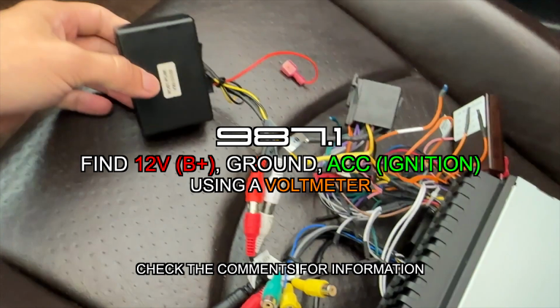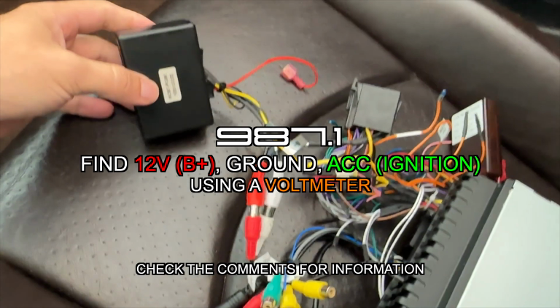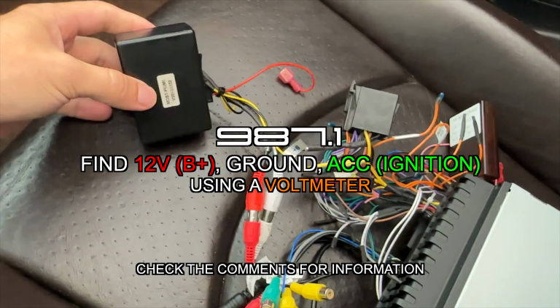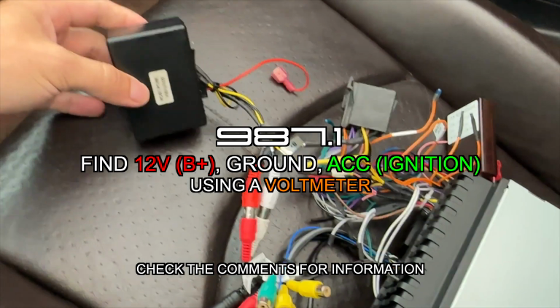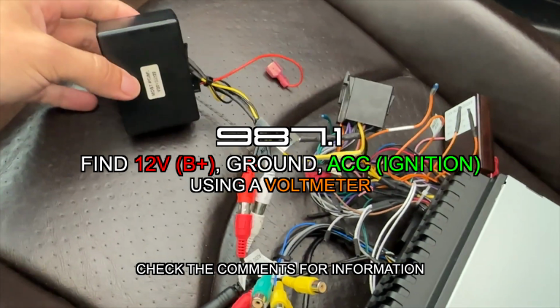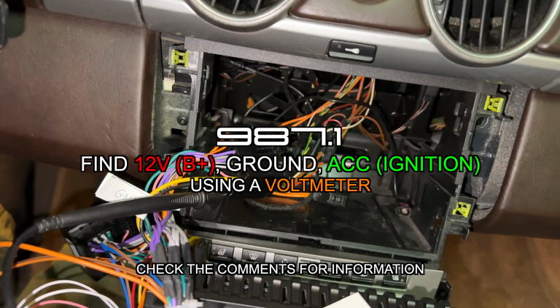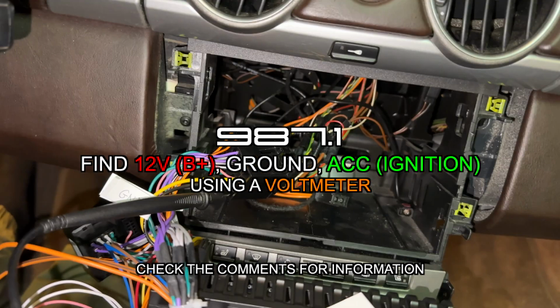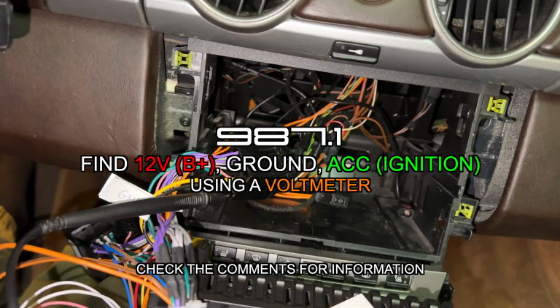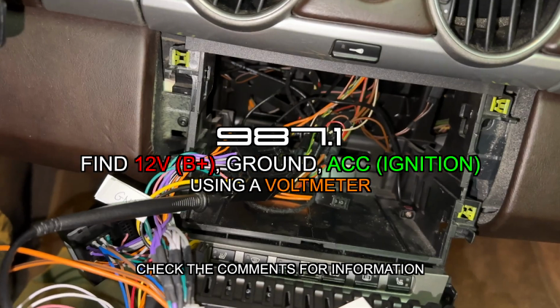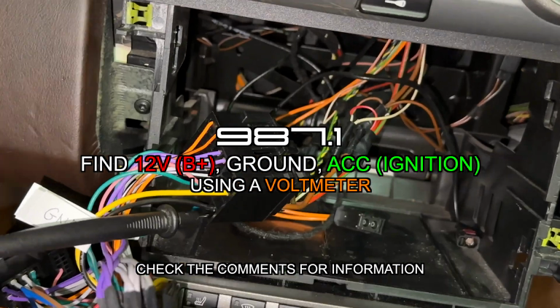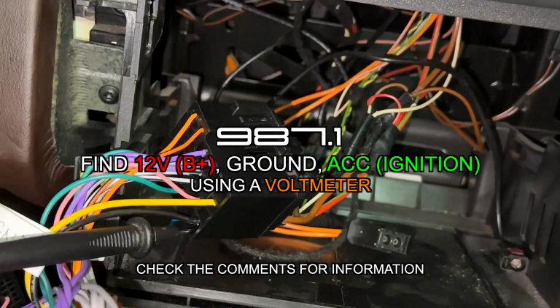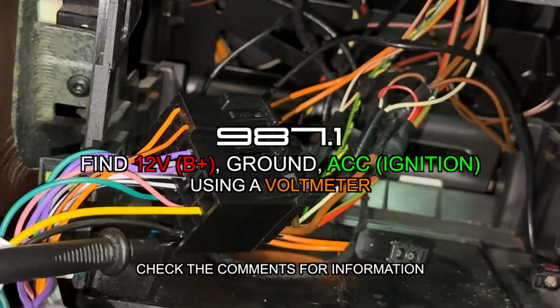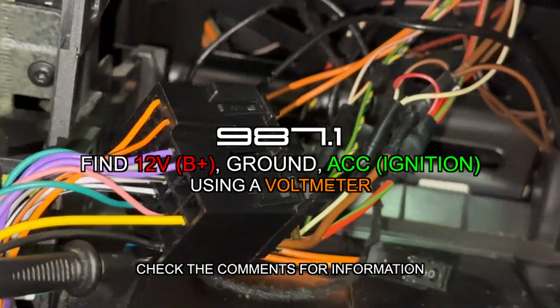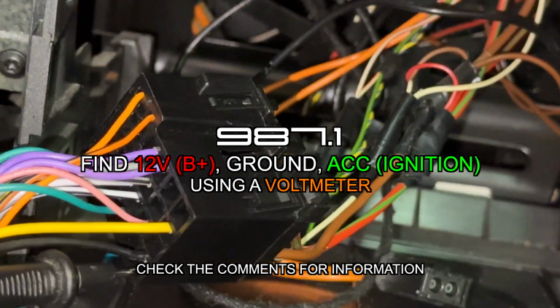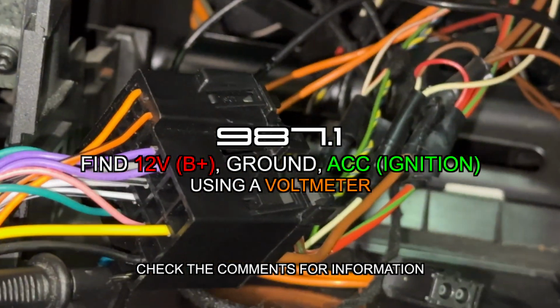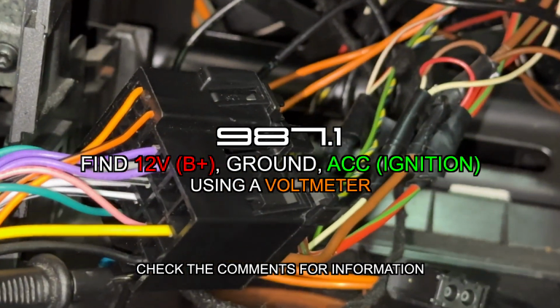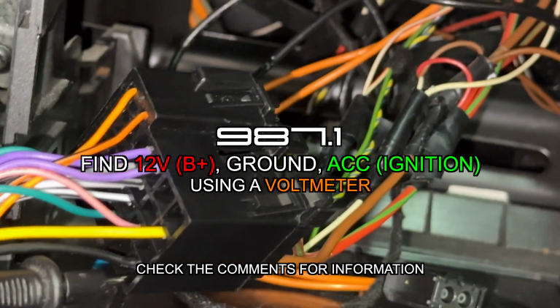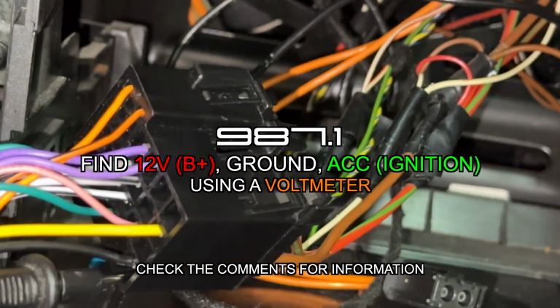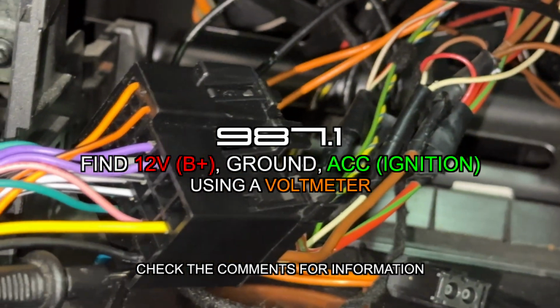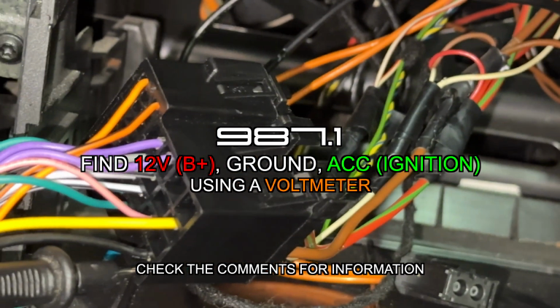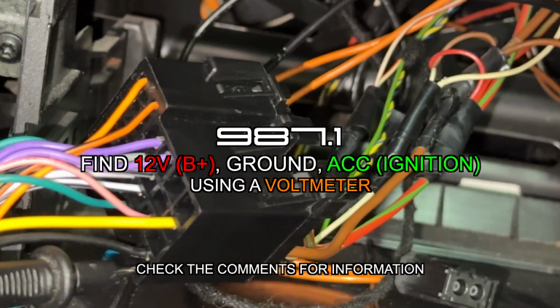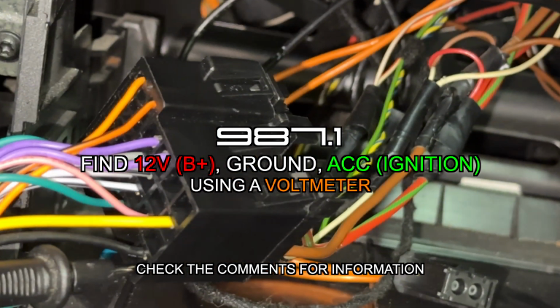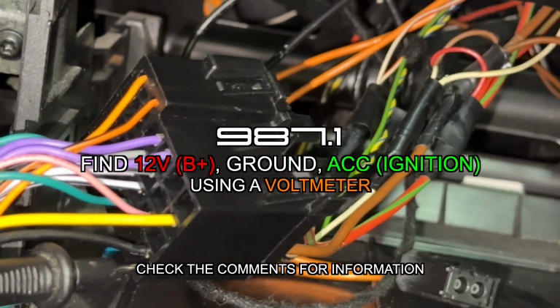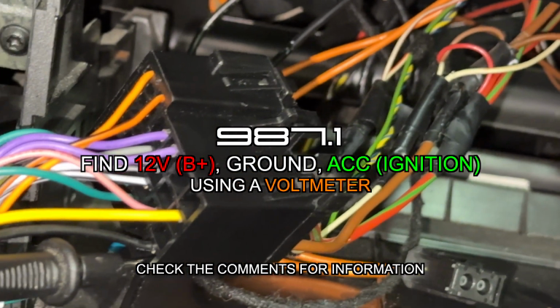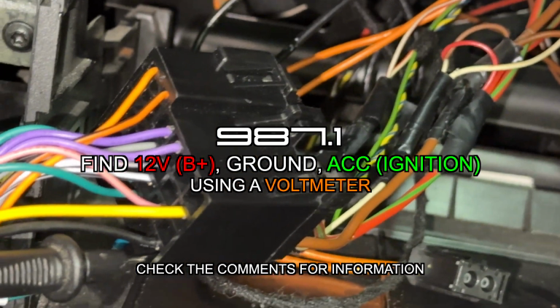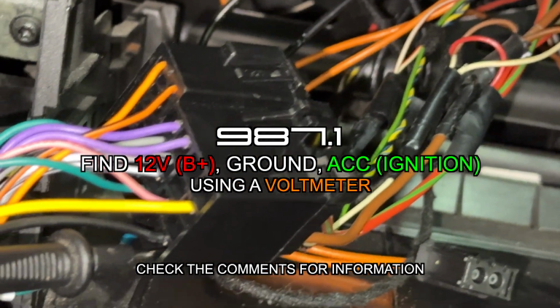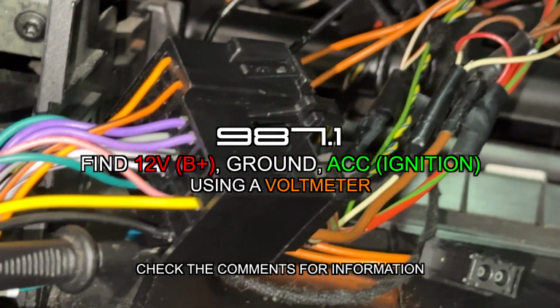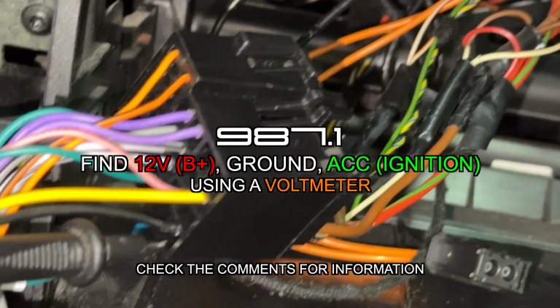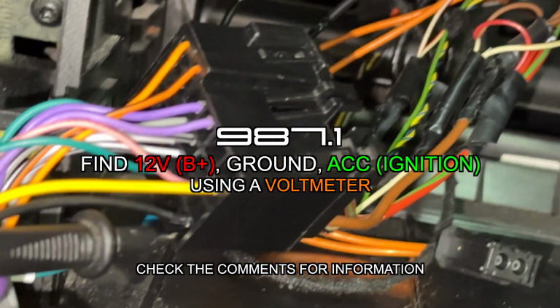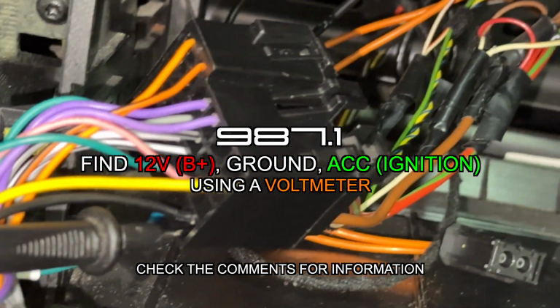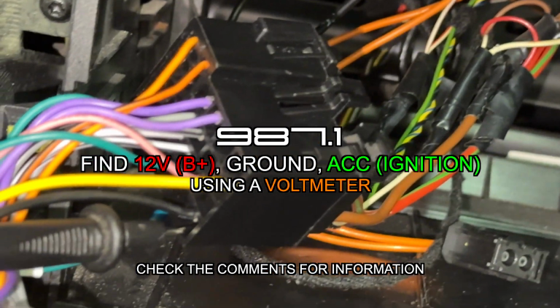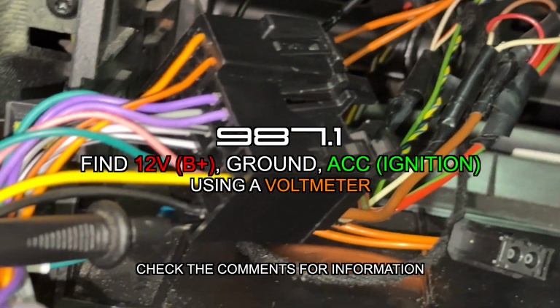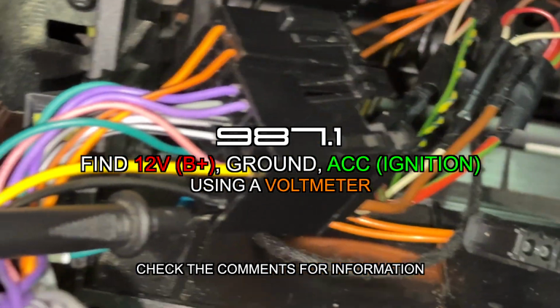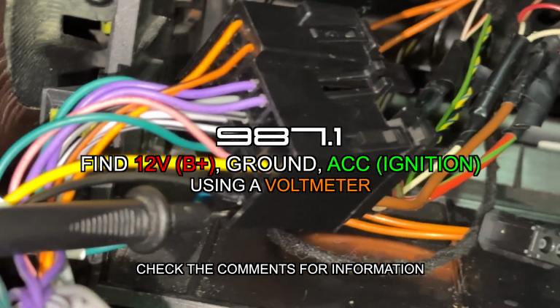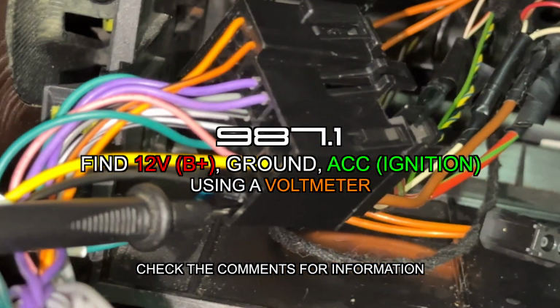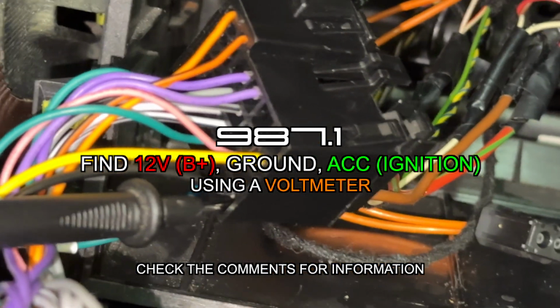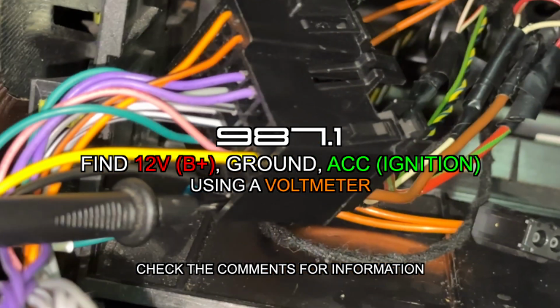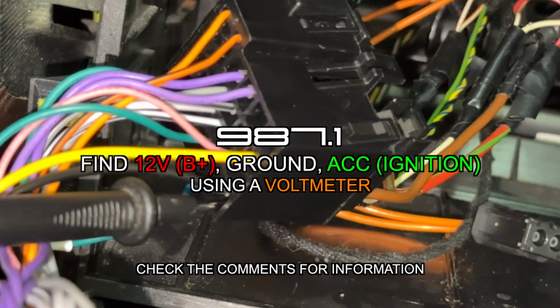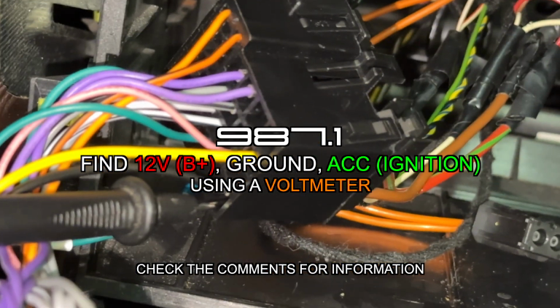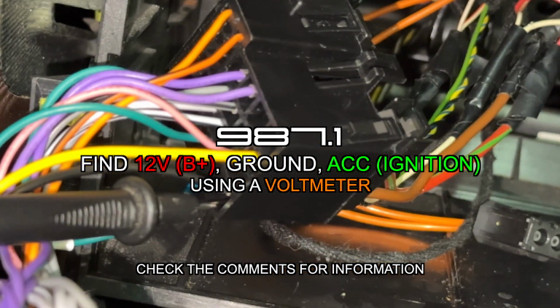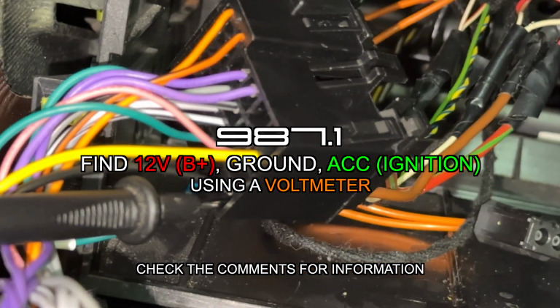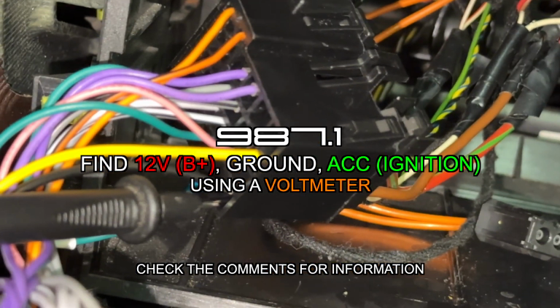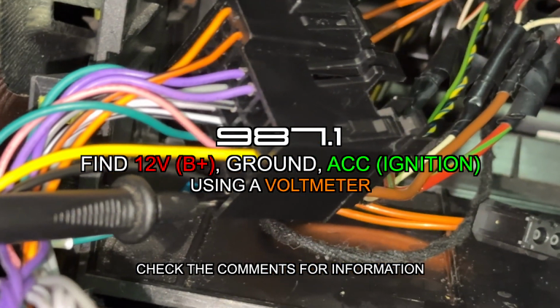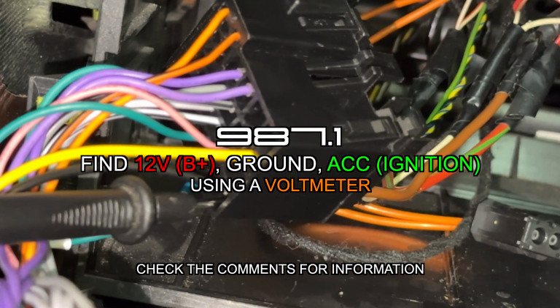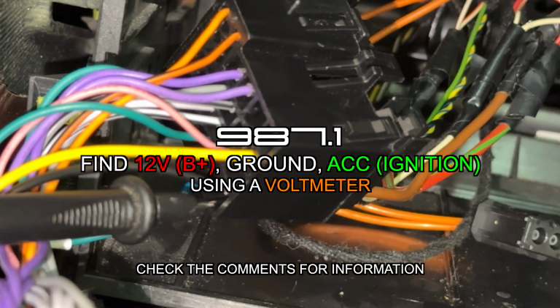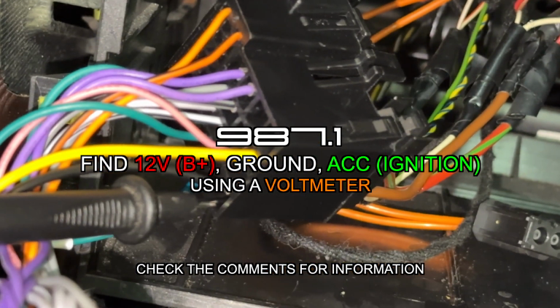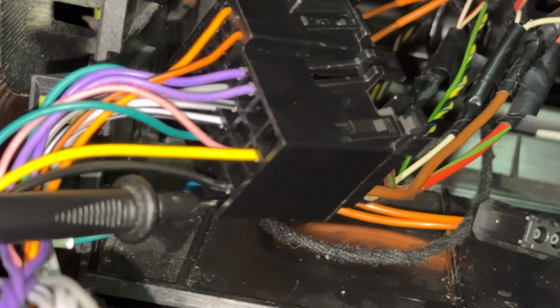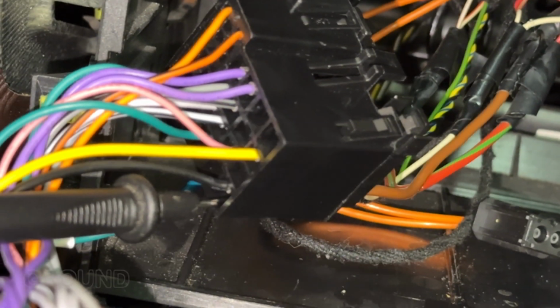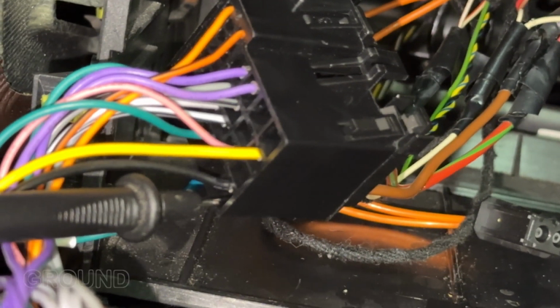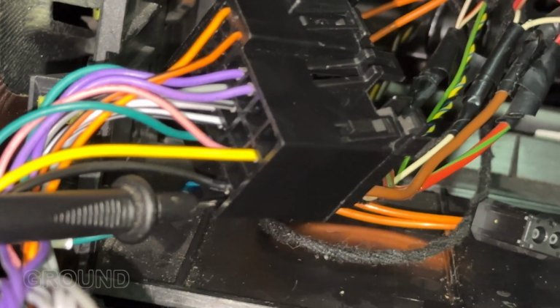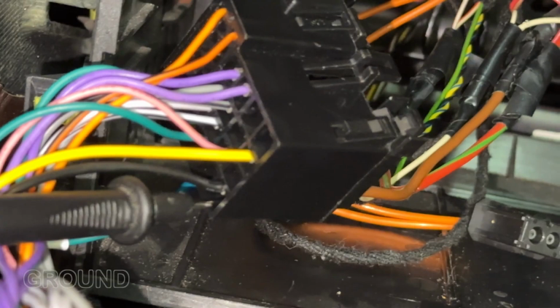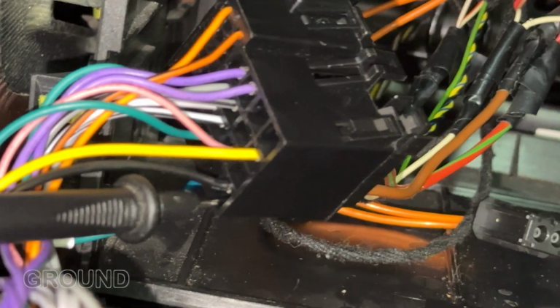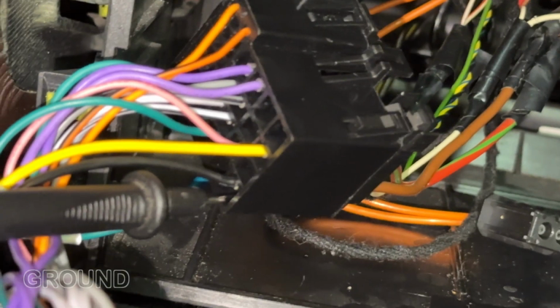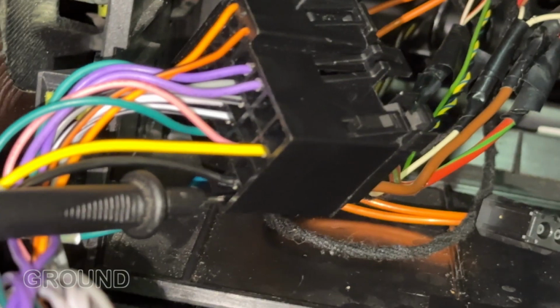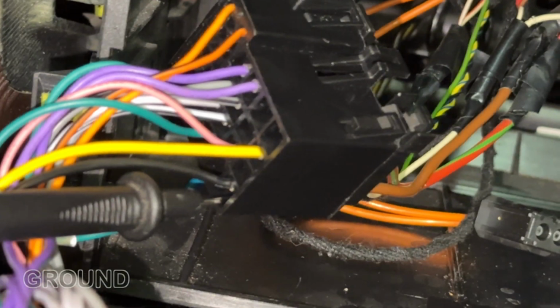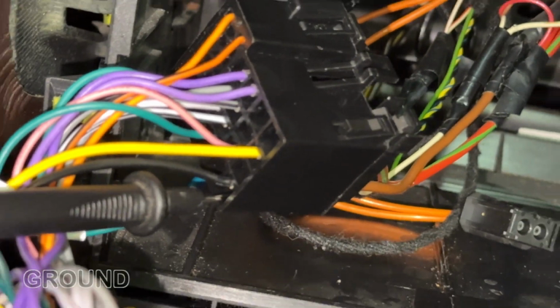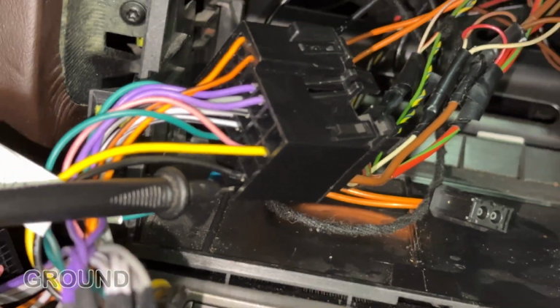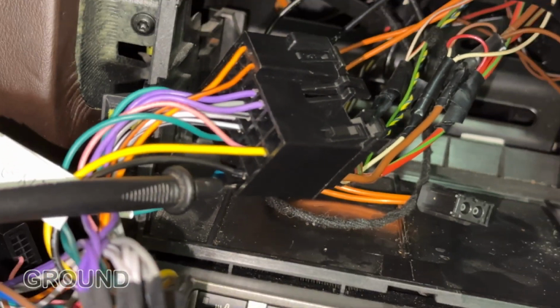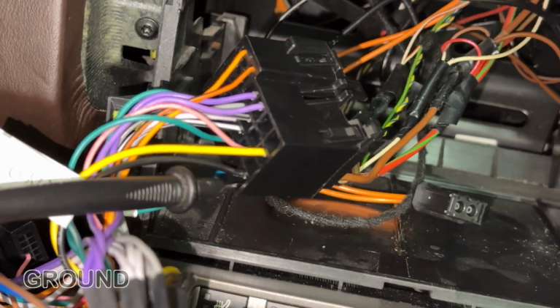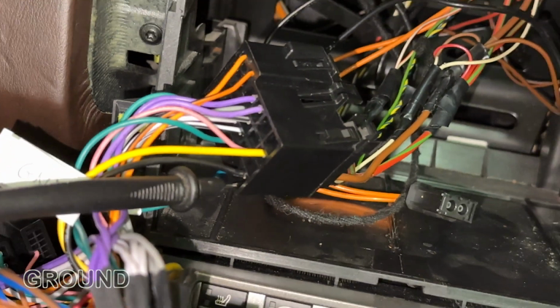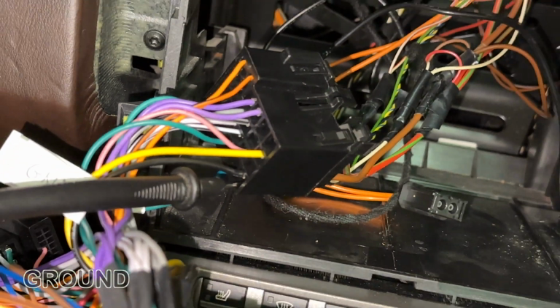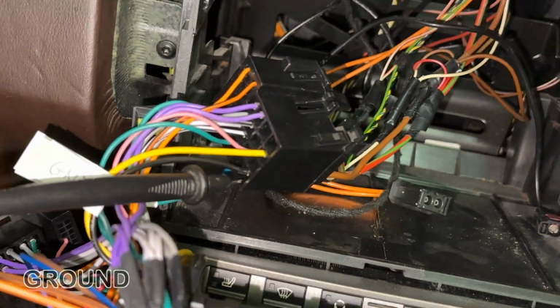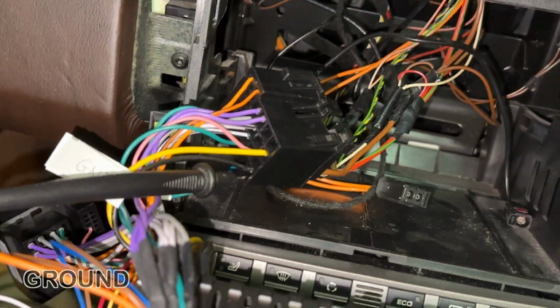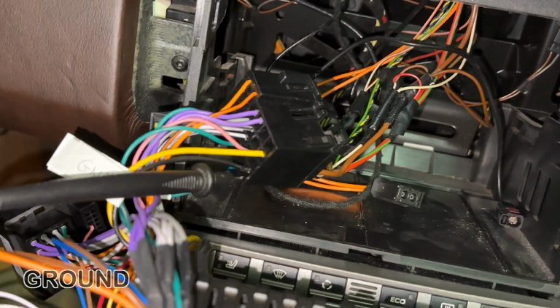Here we'll show how to check for 12 volts, ground, and ignition. First, check for ground.